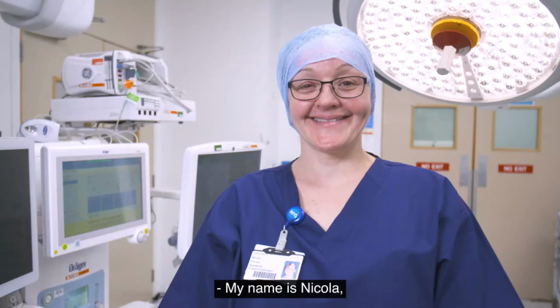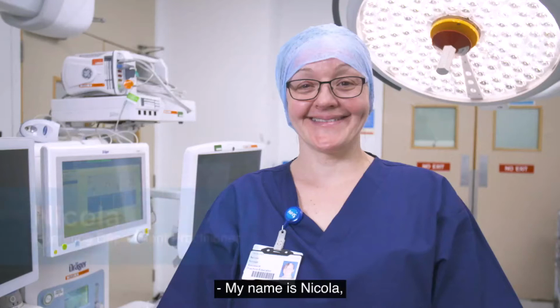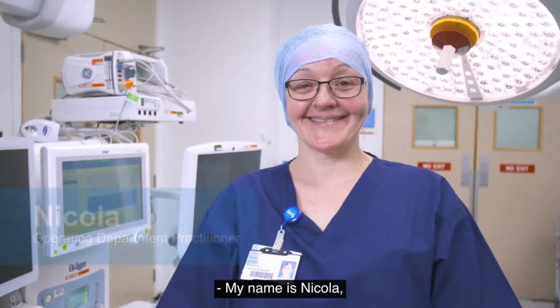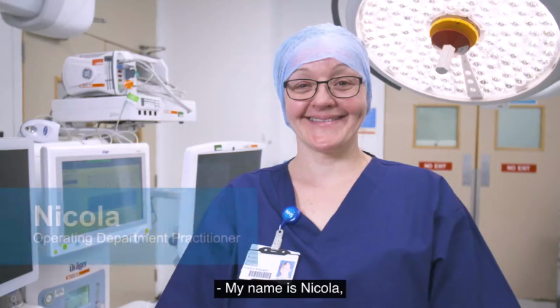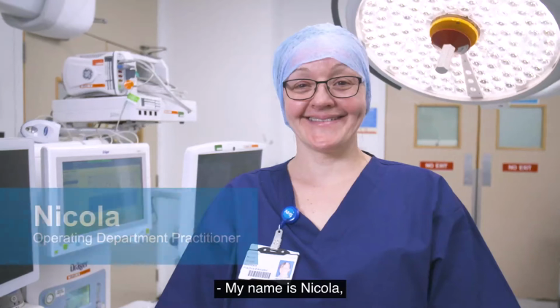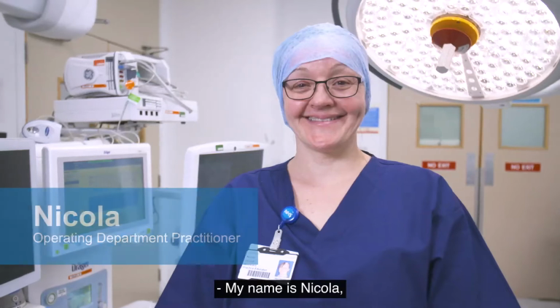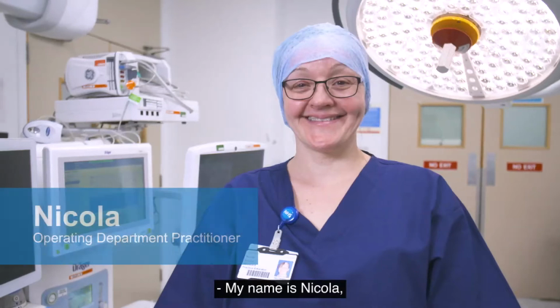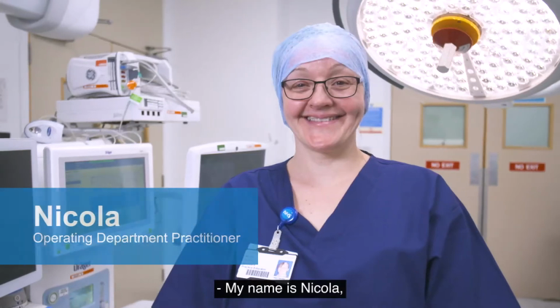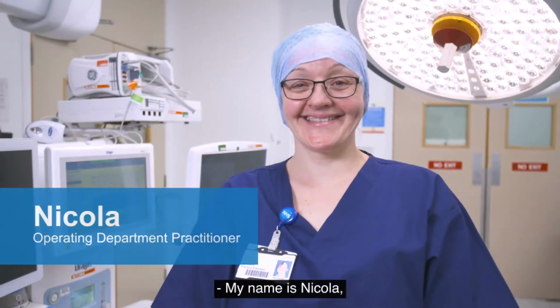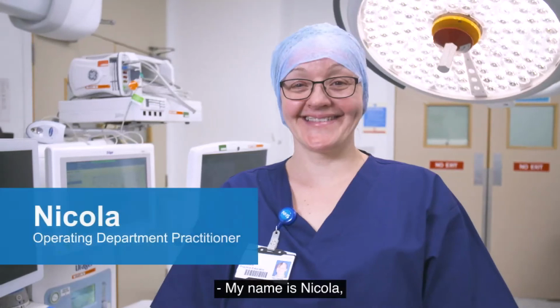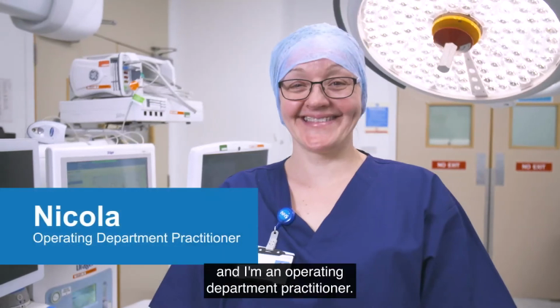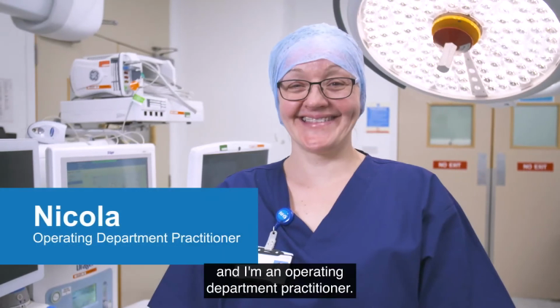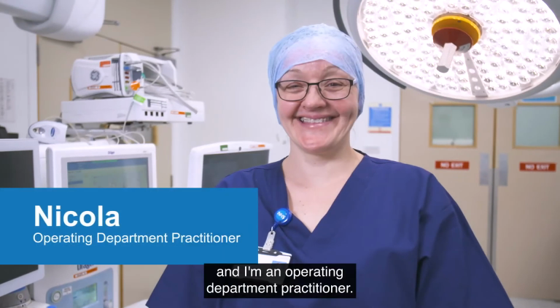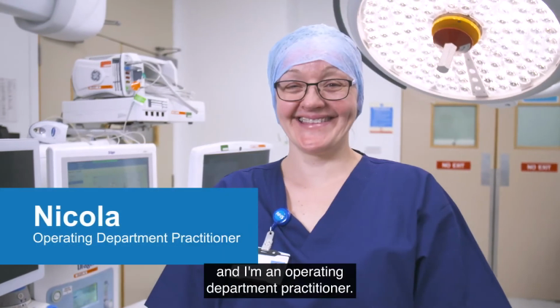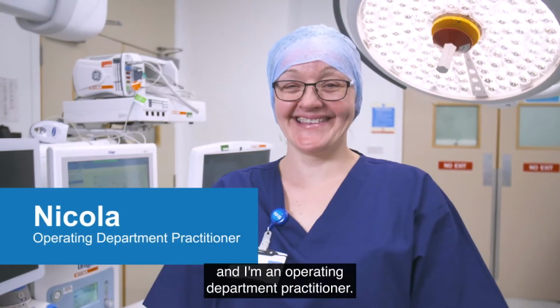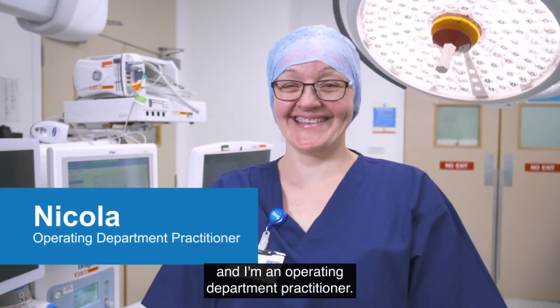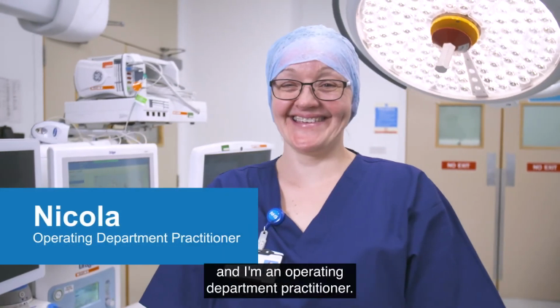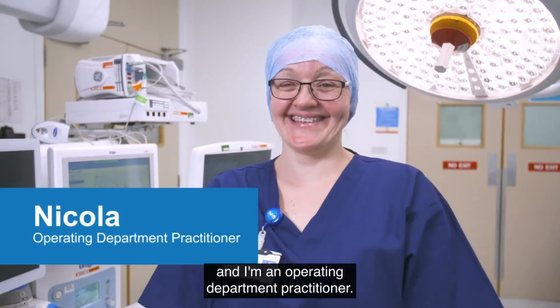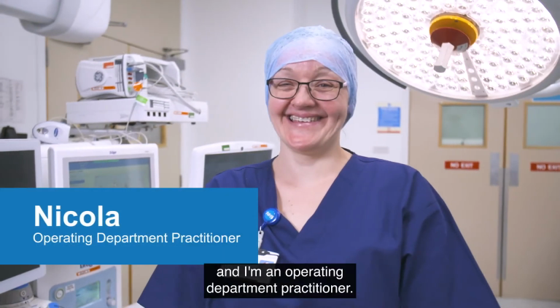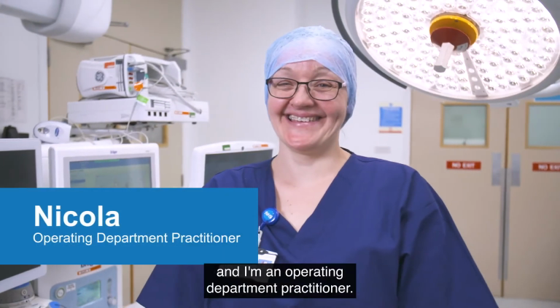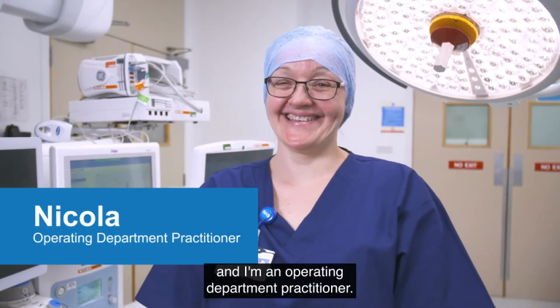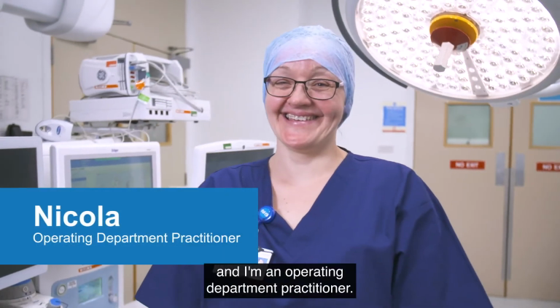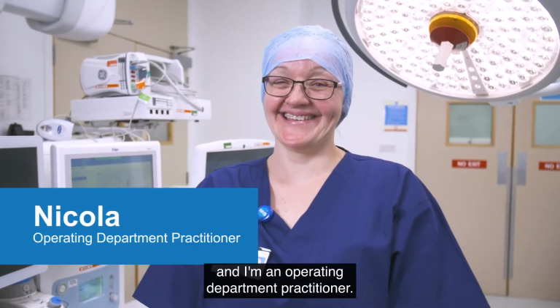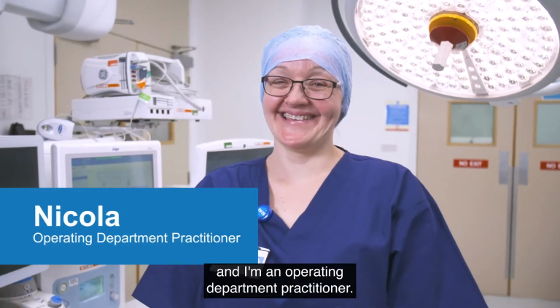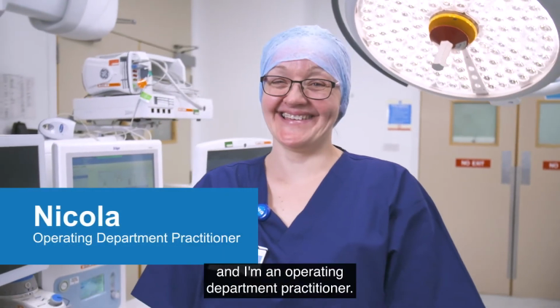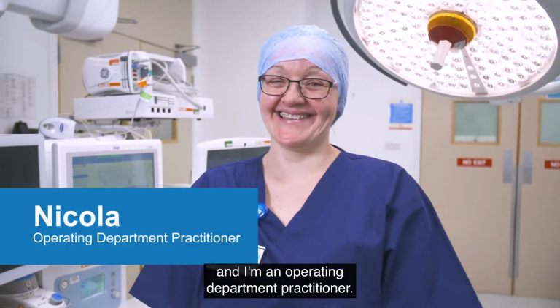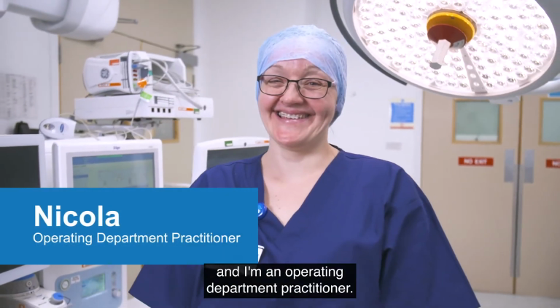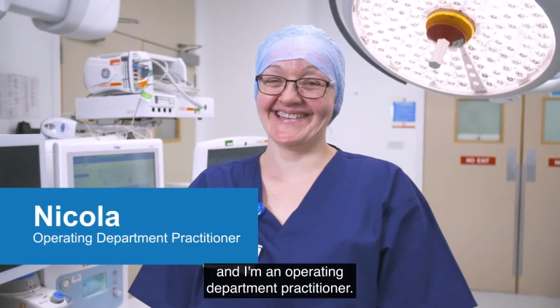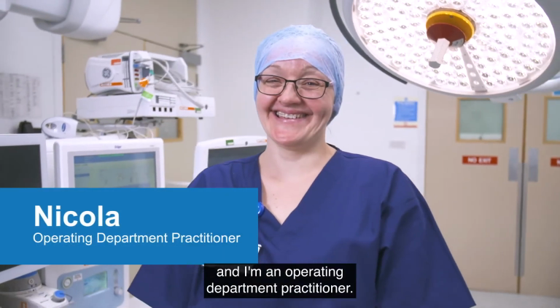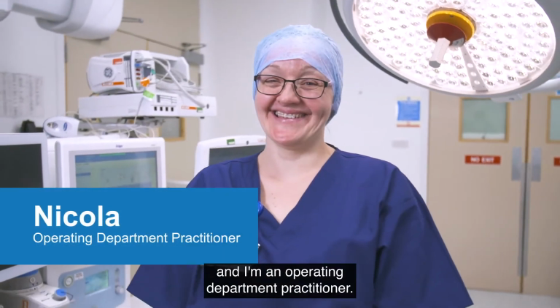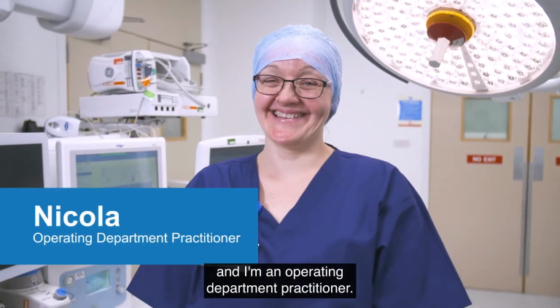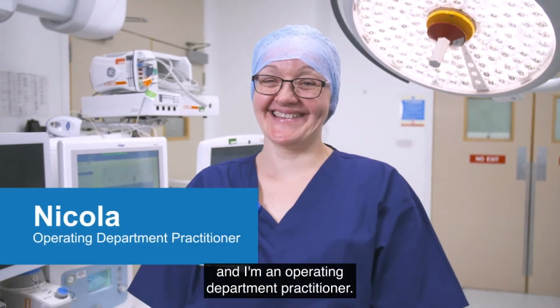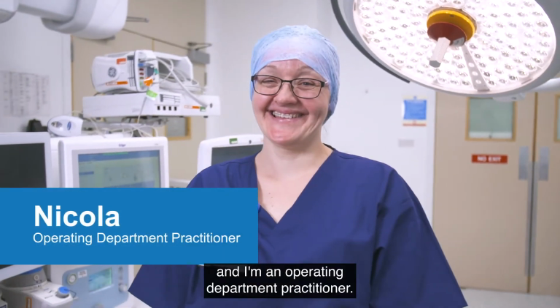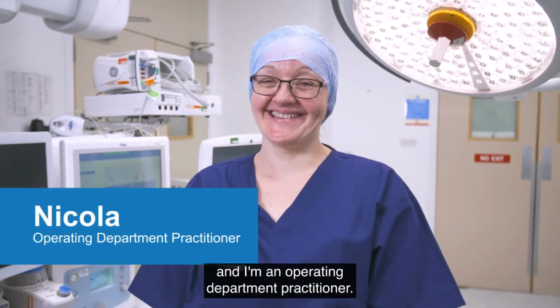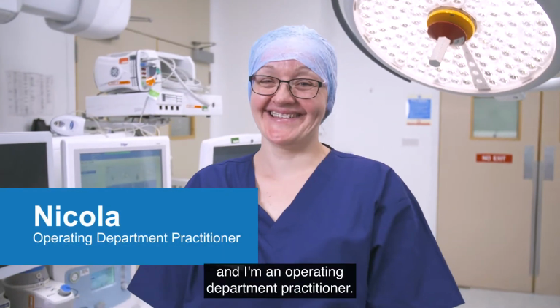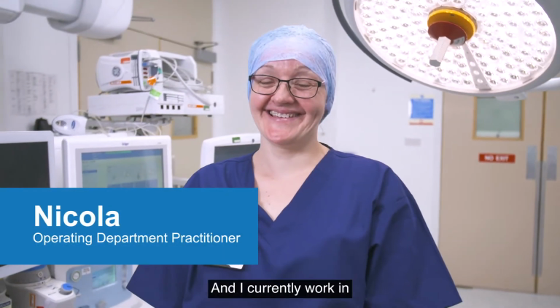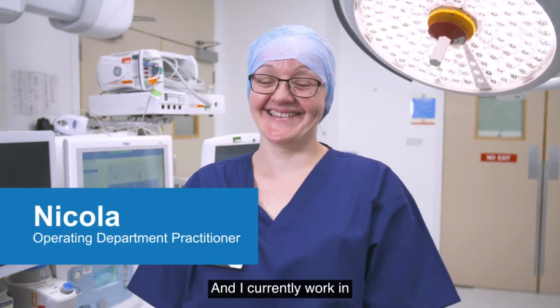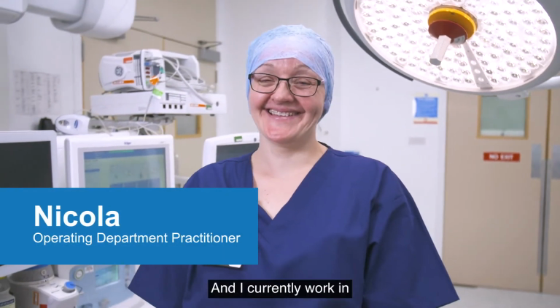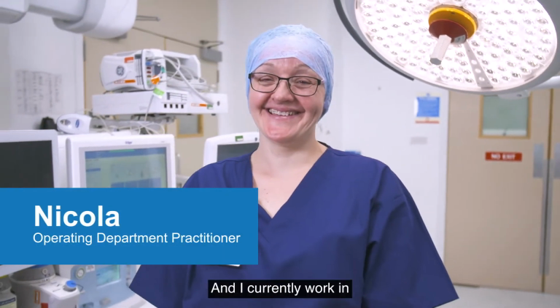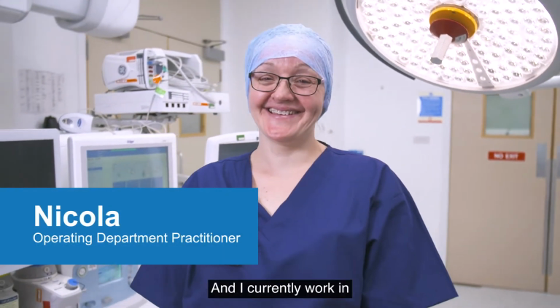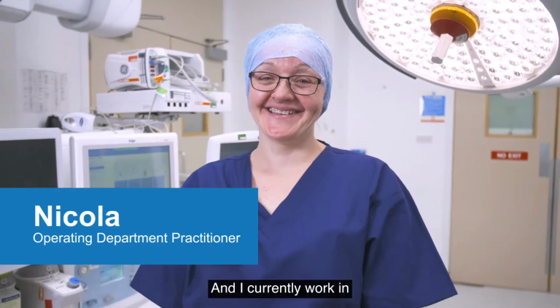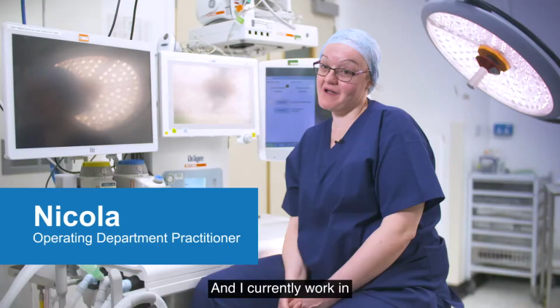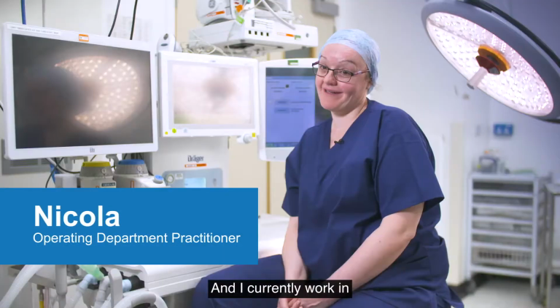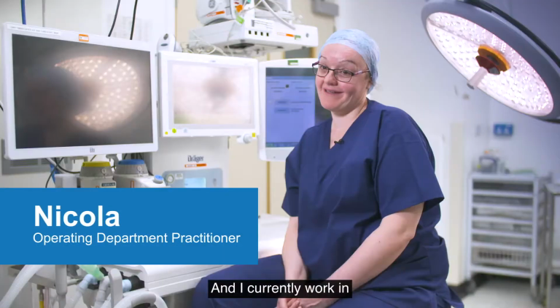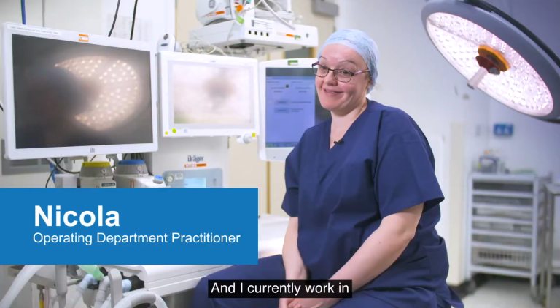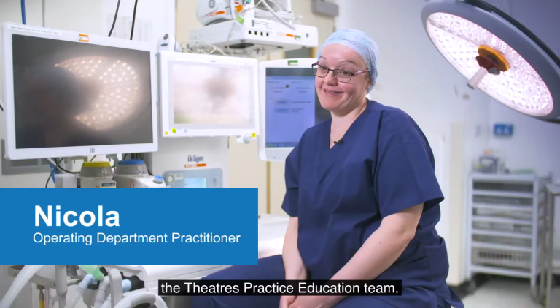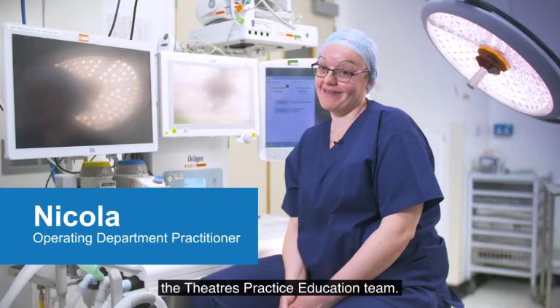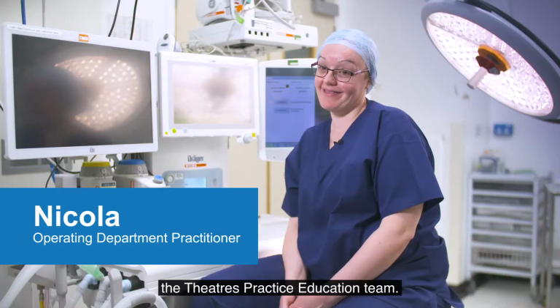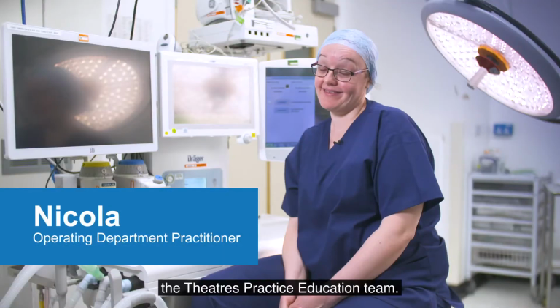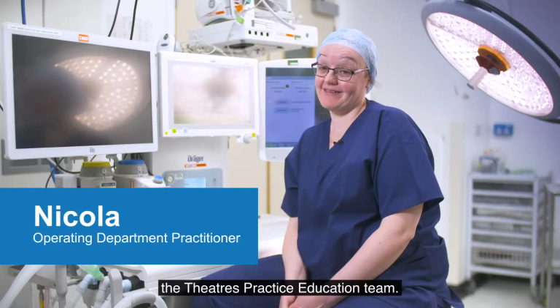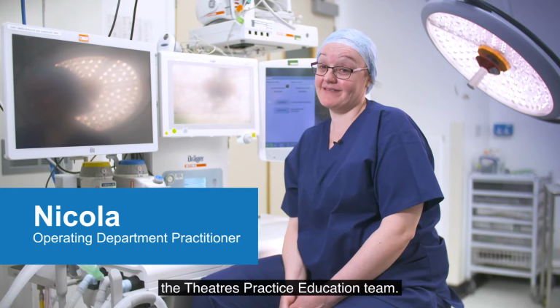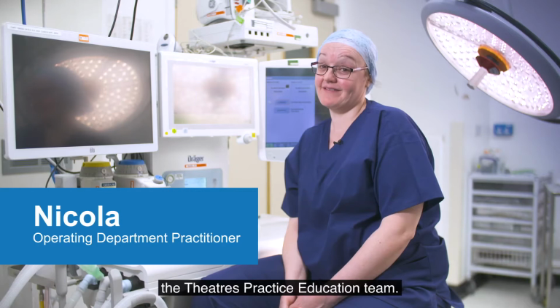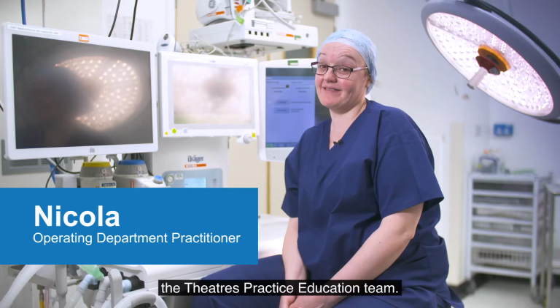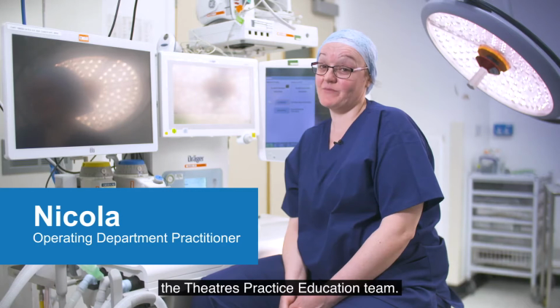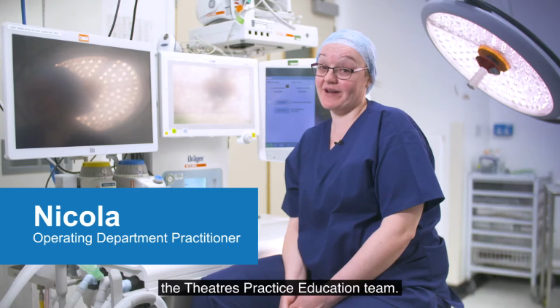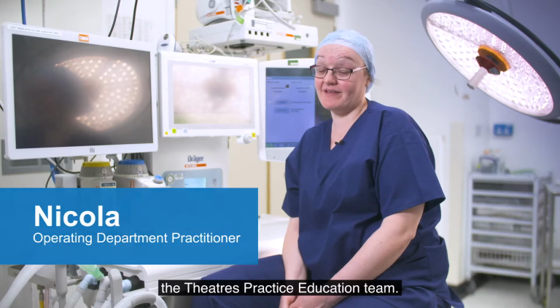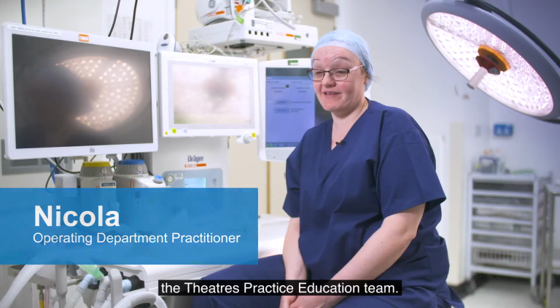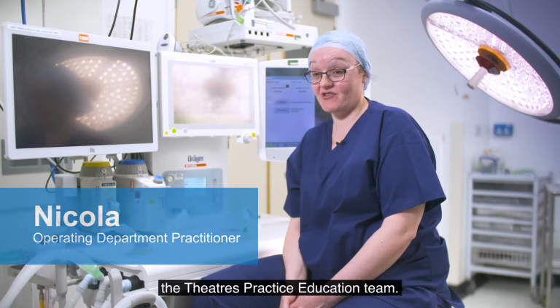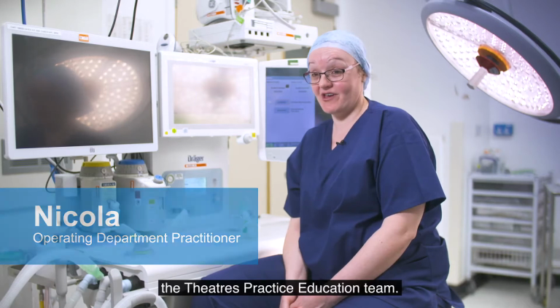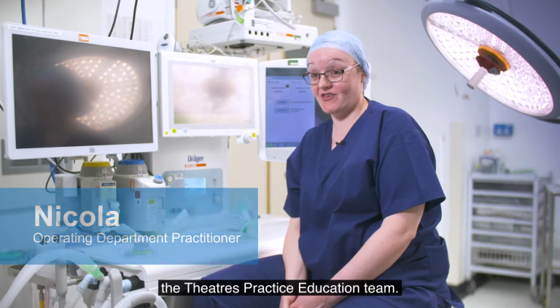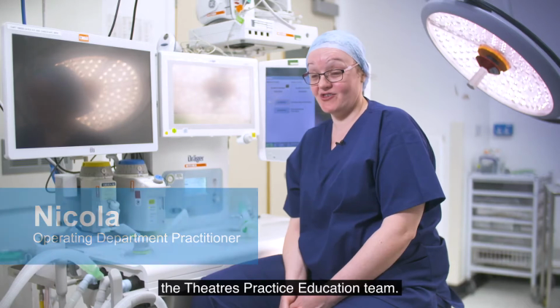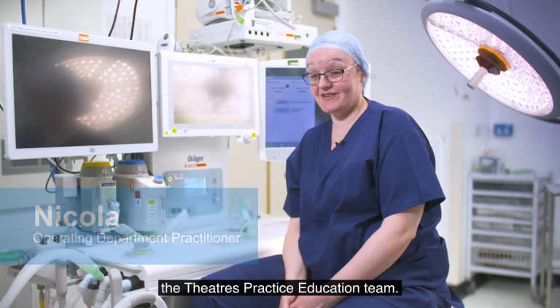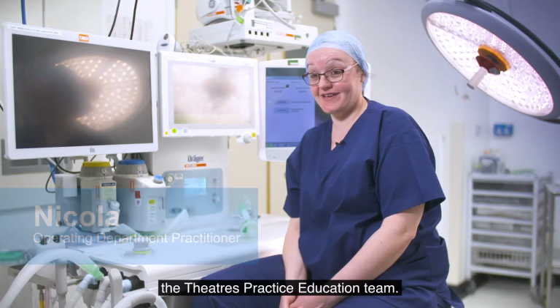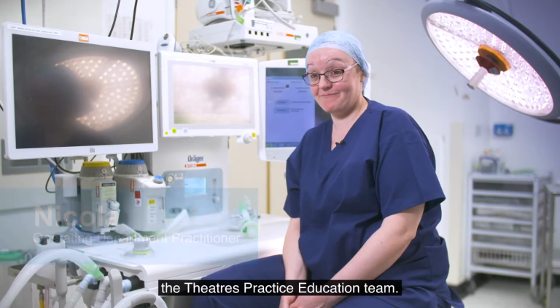My name is Nicola and I'm an operating department practitioner. I currently work in the theatres practice education team.